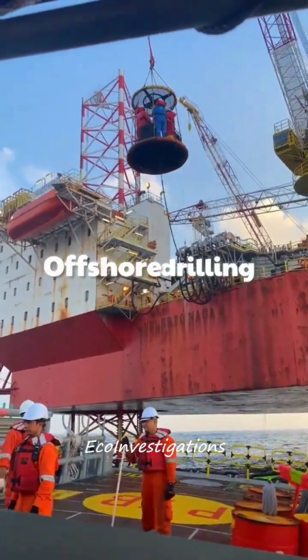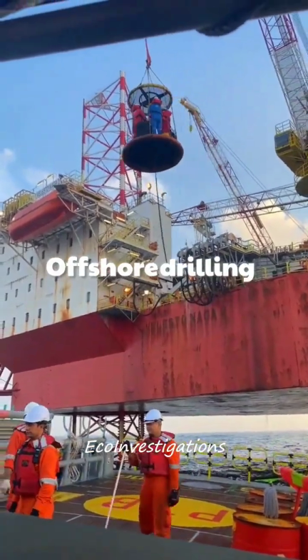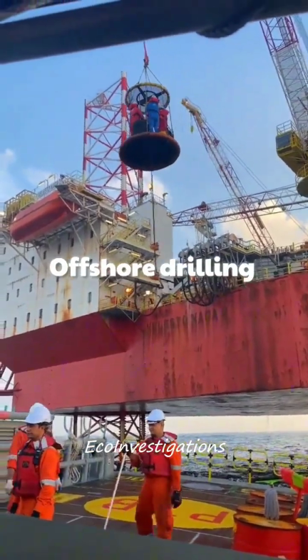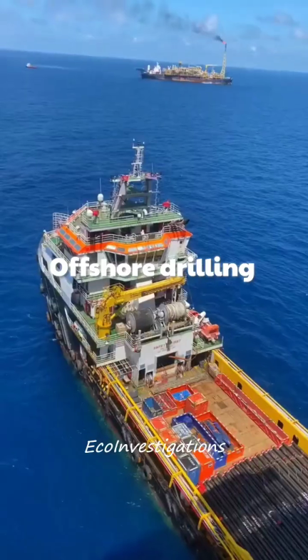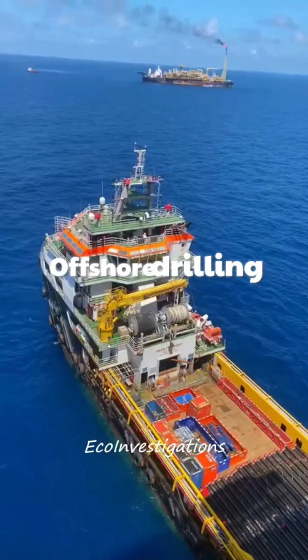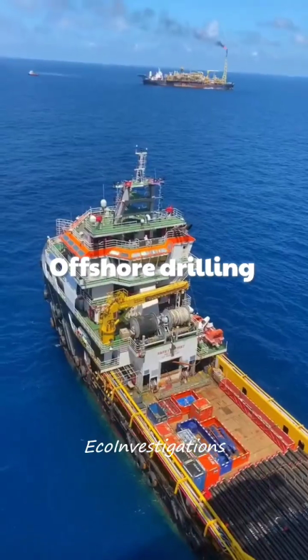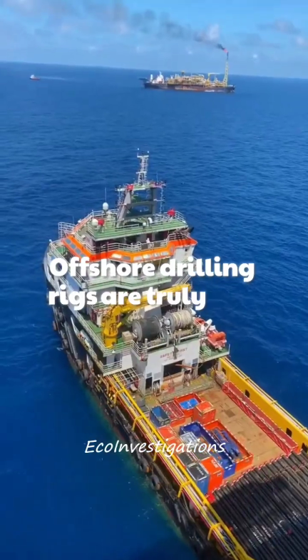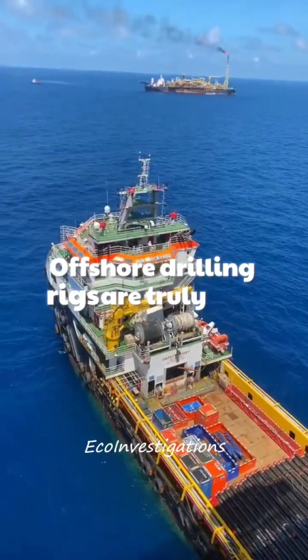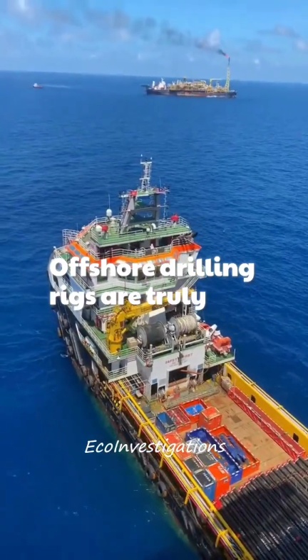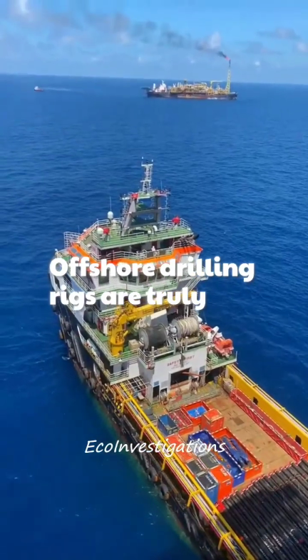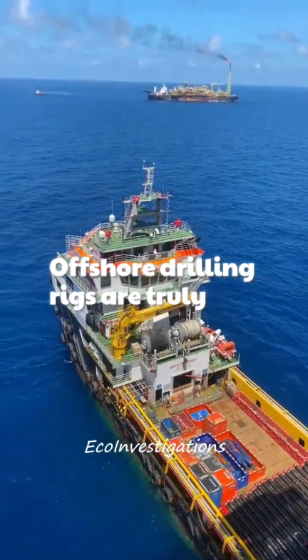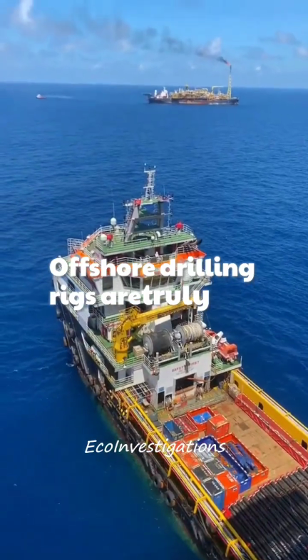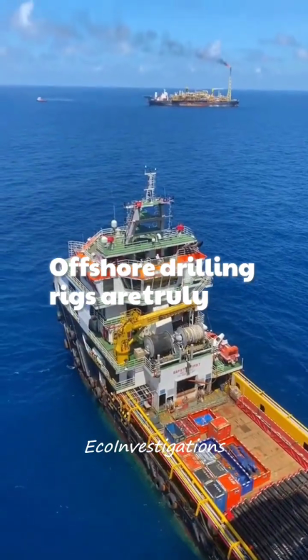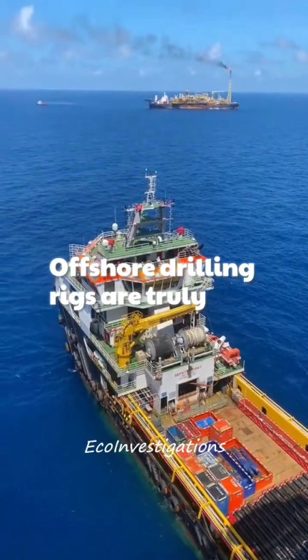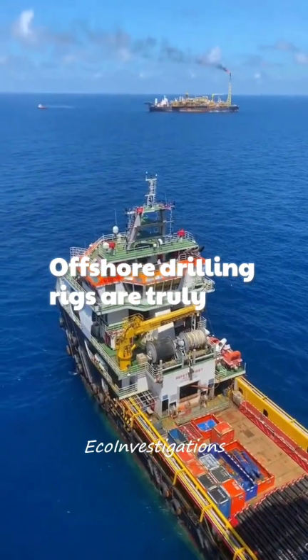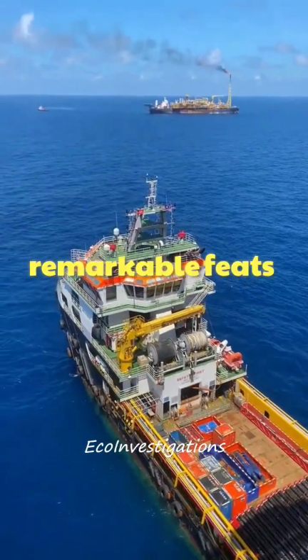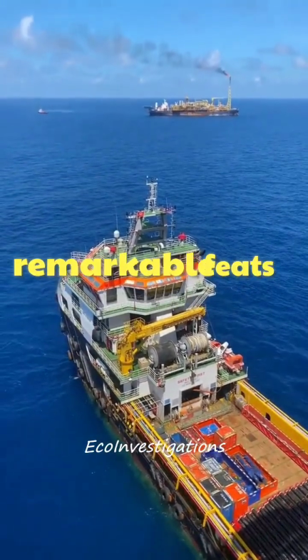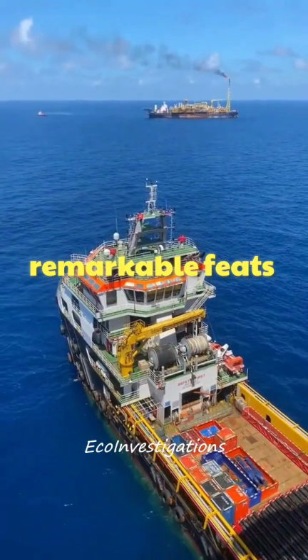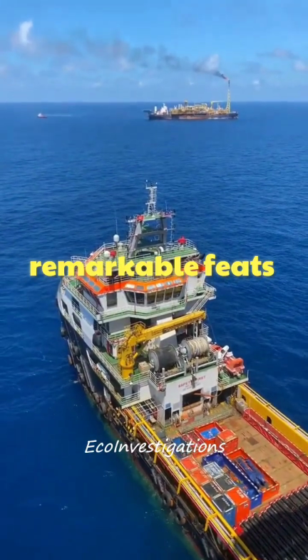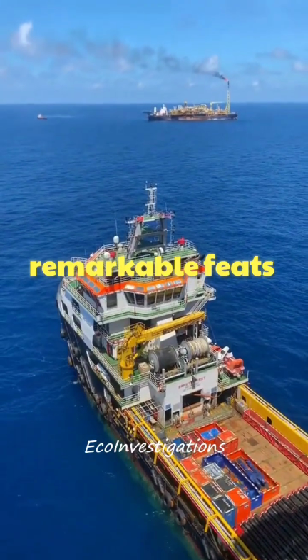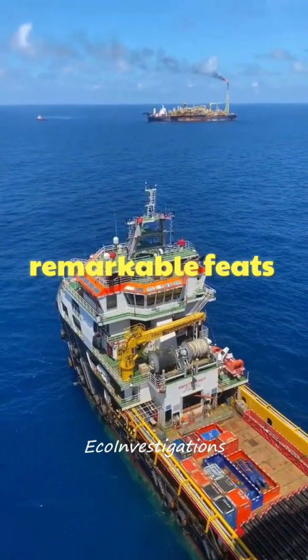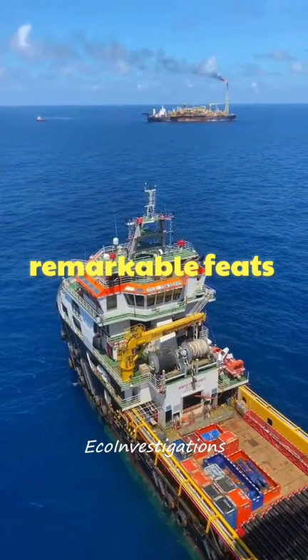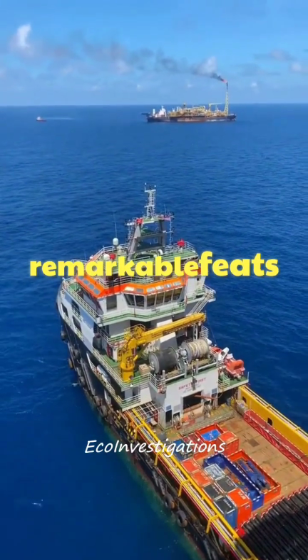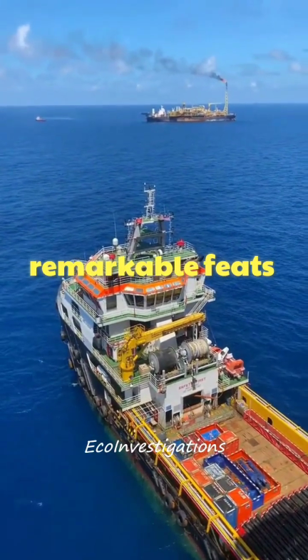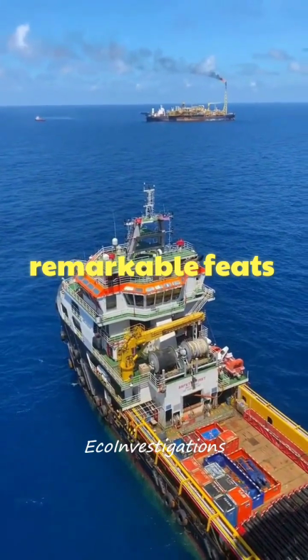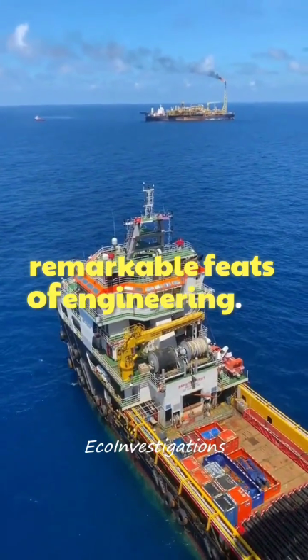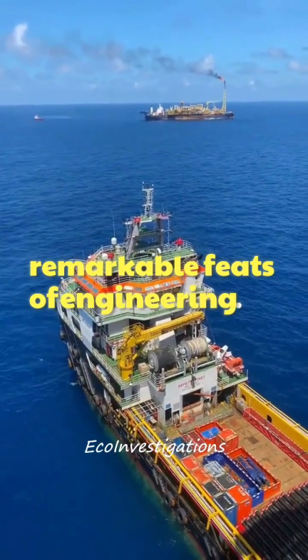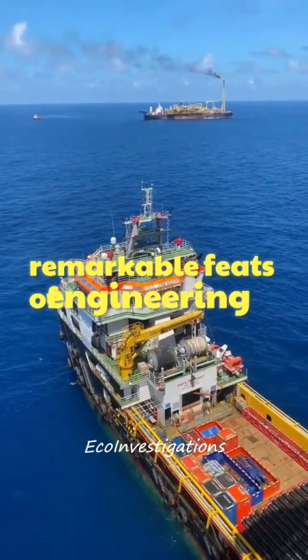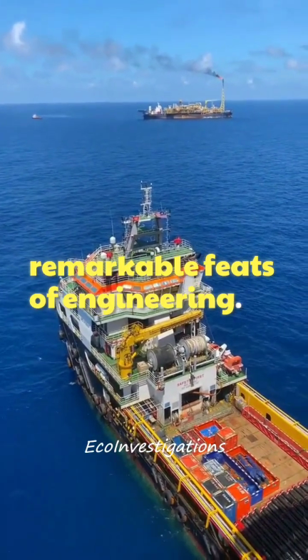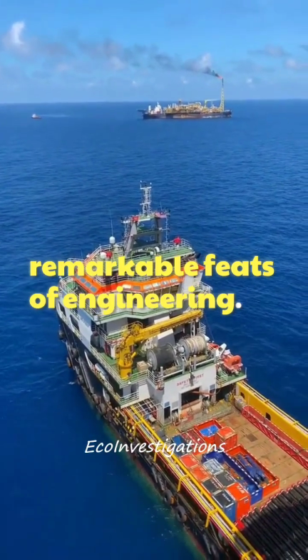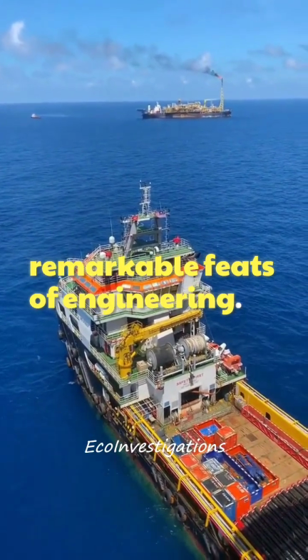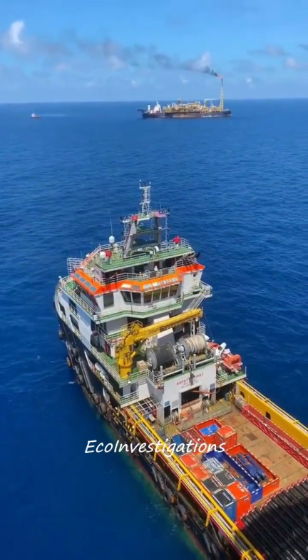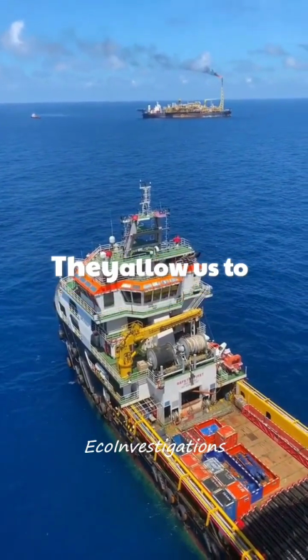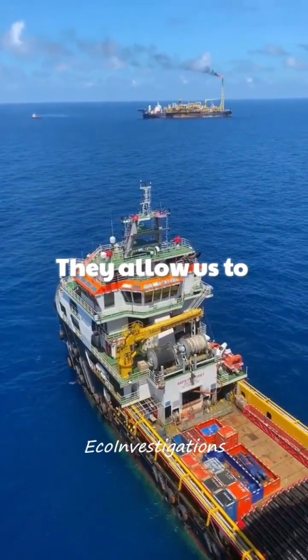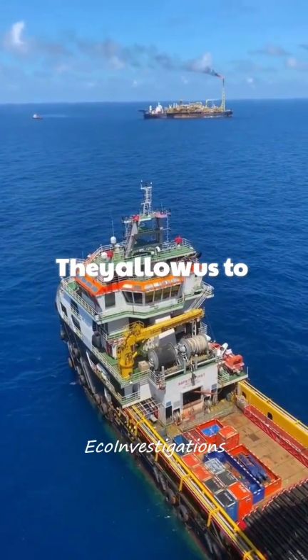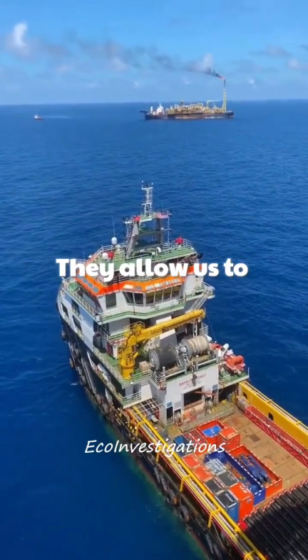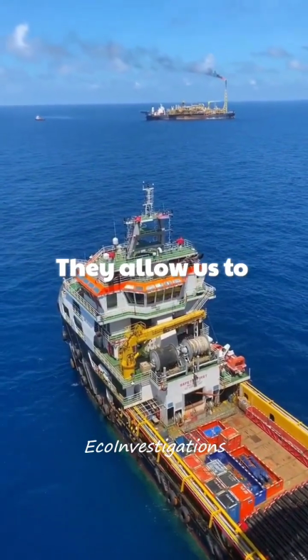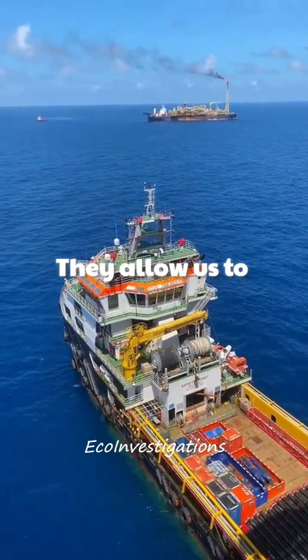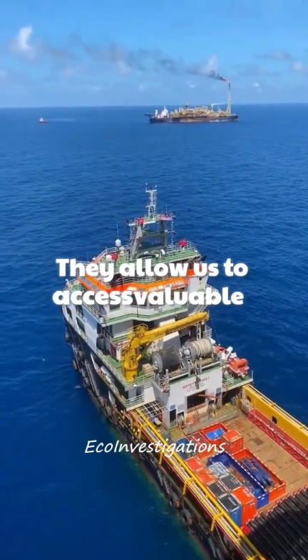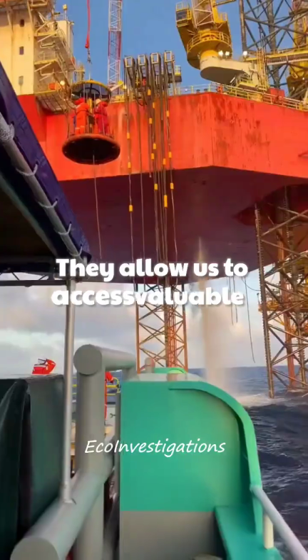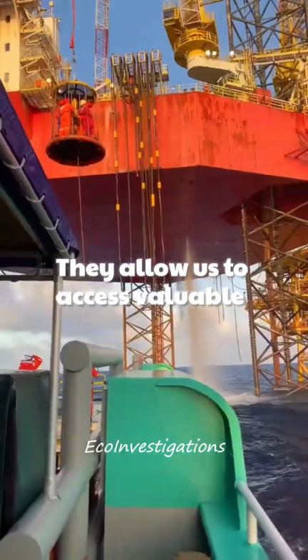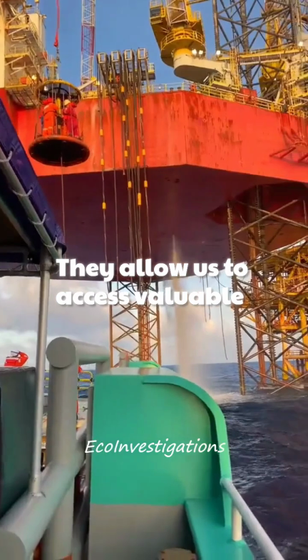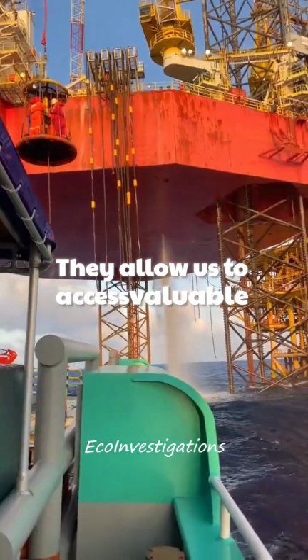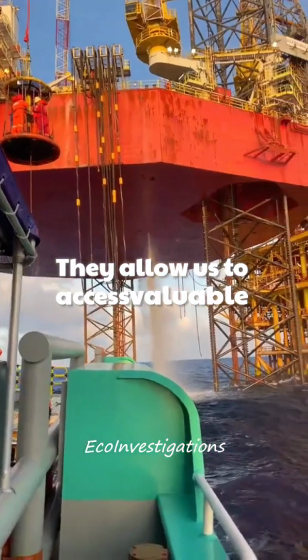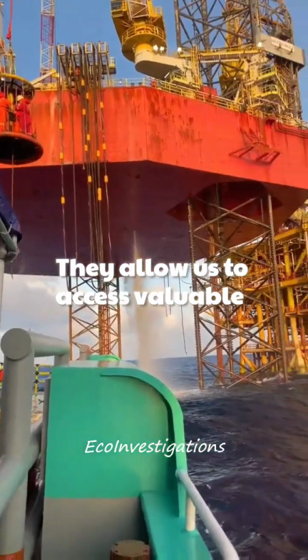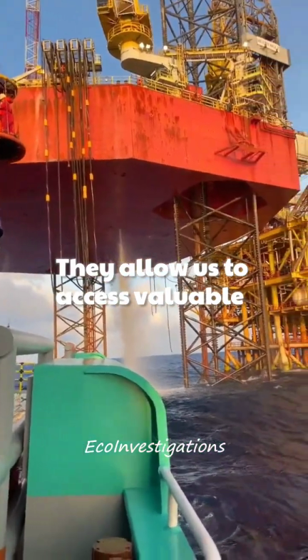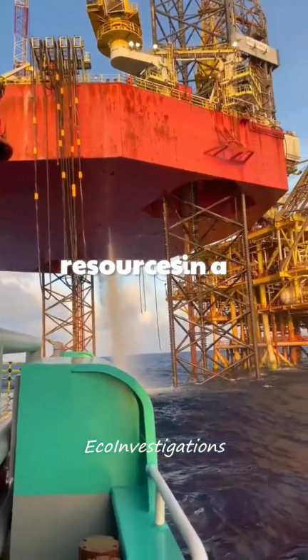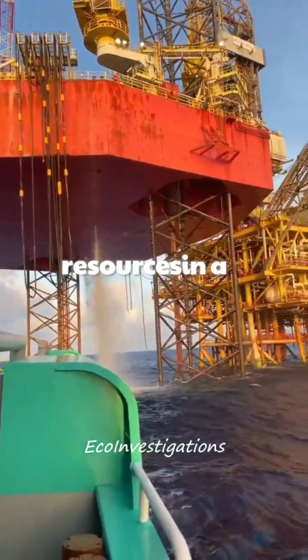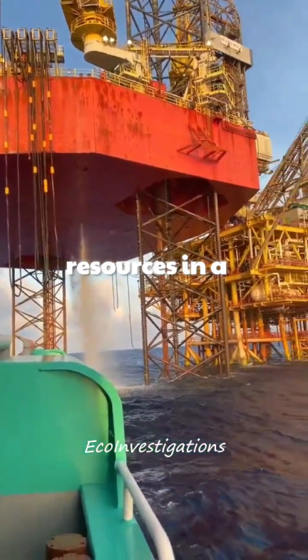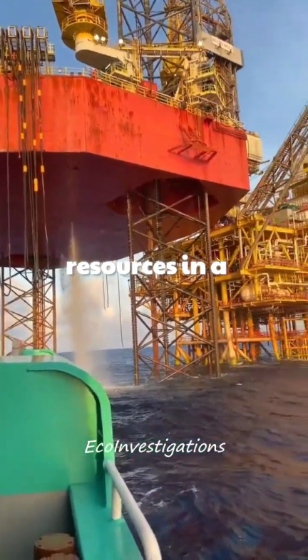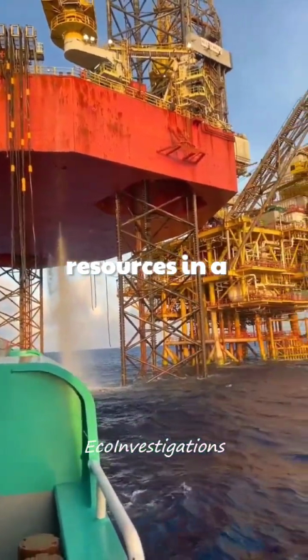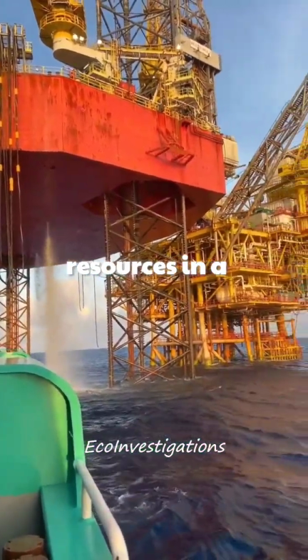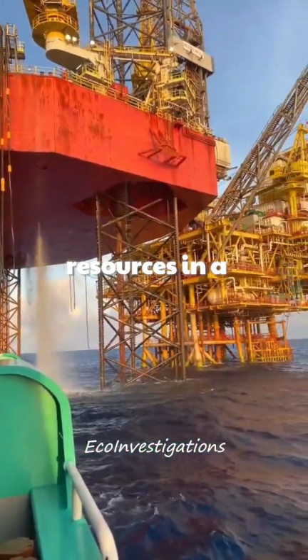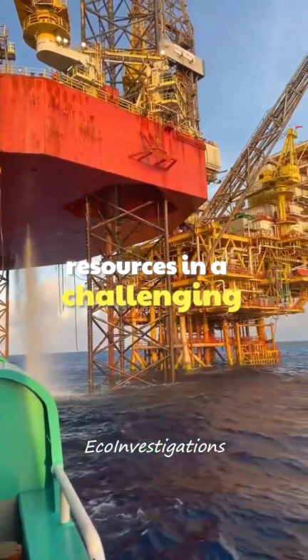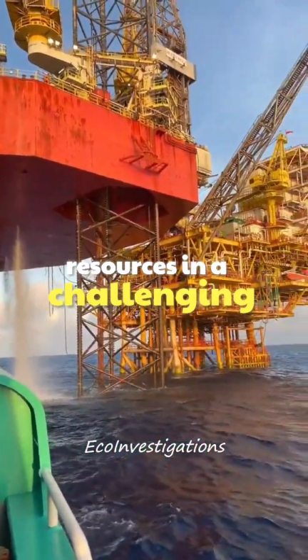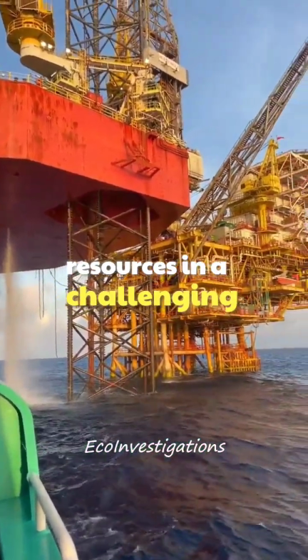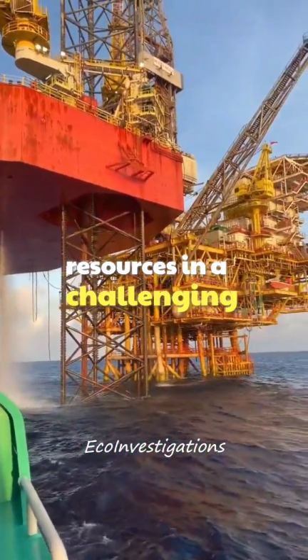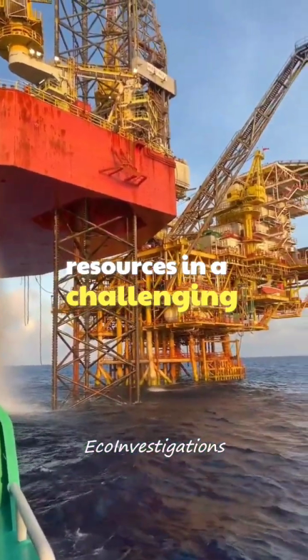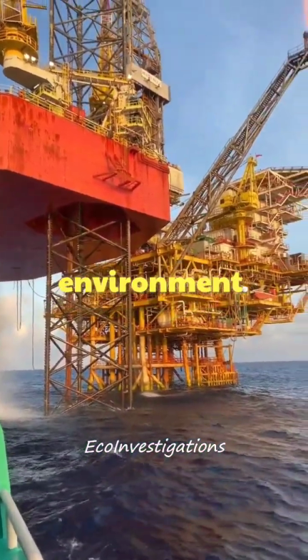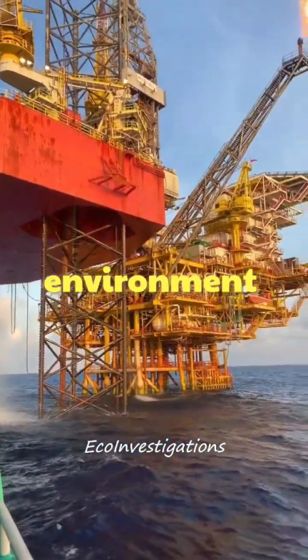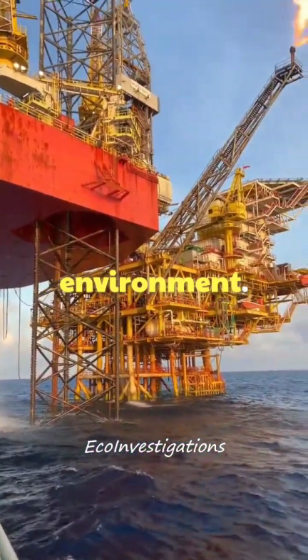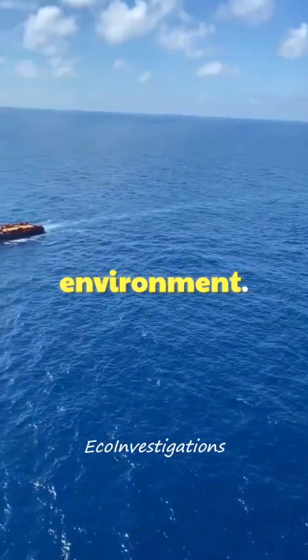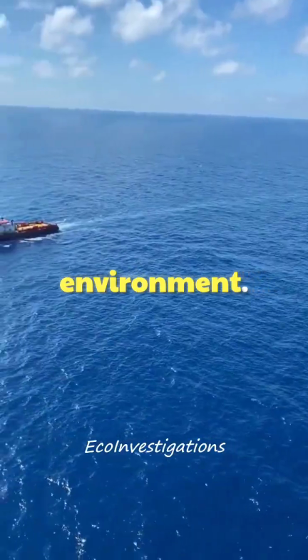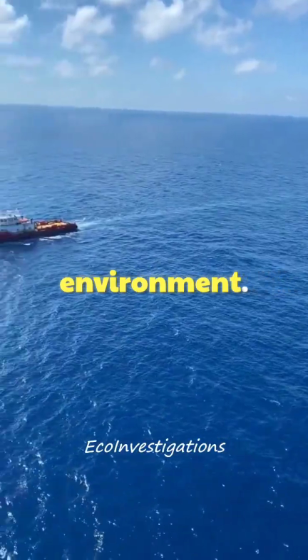Offshore drilling rigs are truly remarkable feats of engineering. They allow us to access valuable resources in a challenging environment.